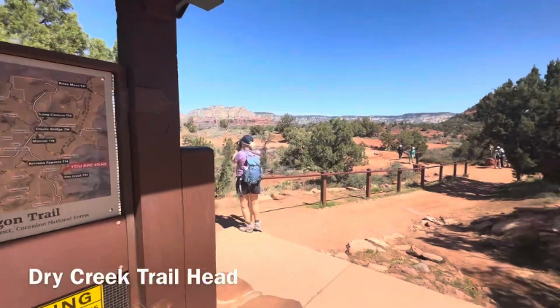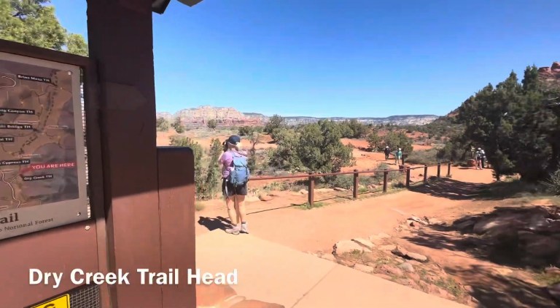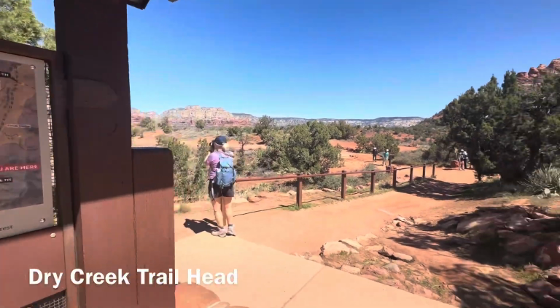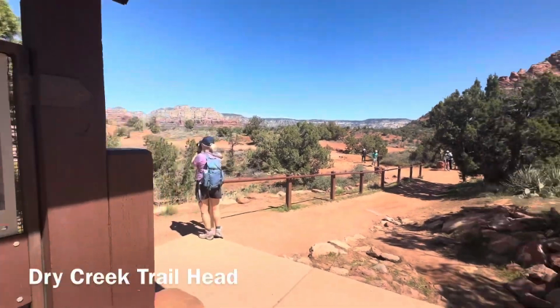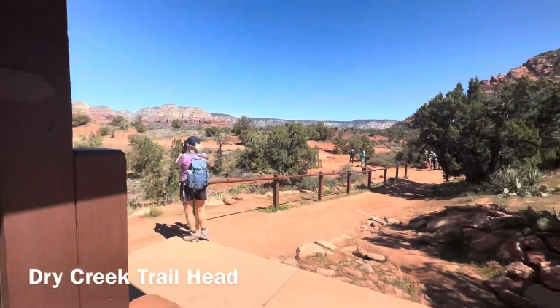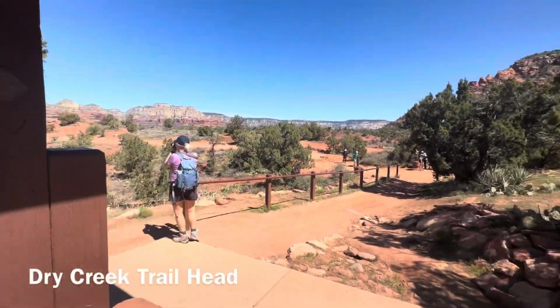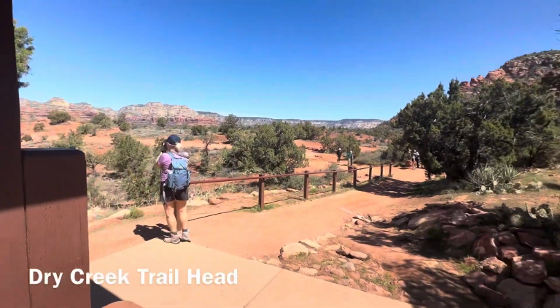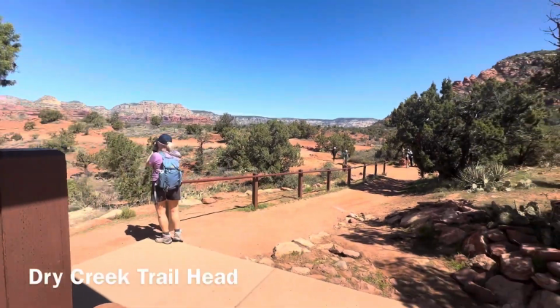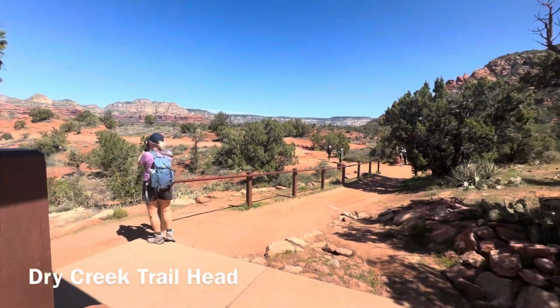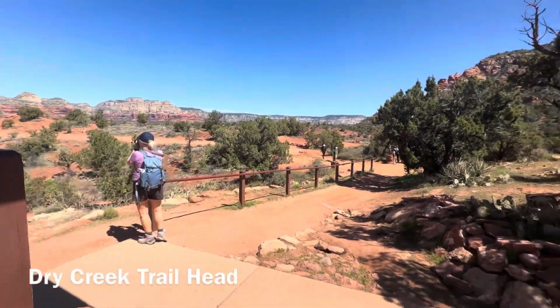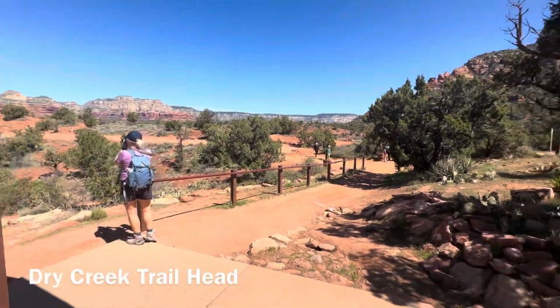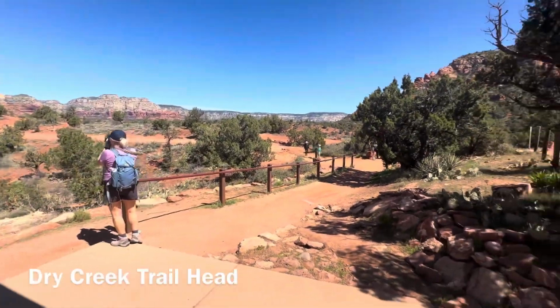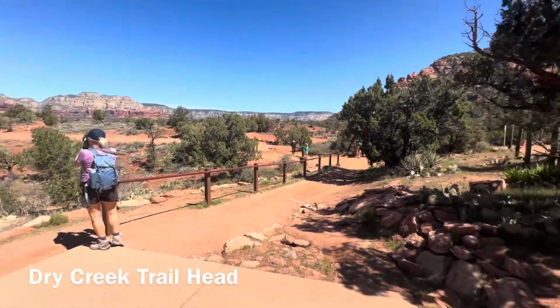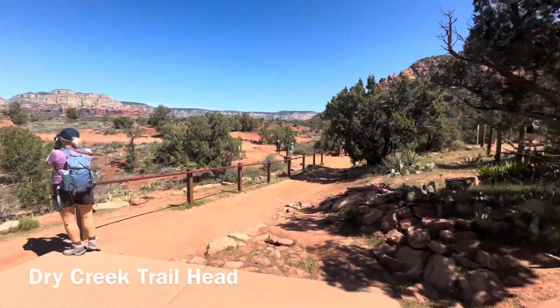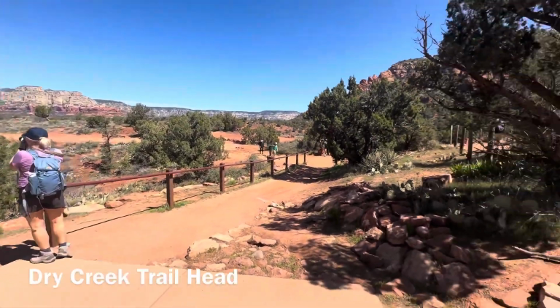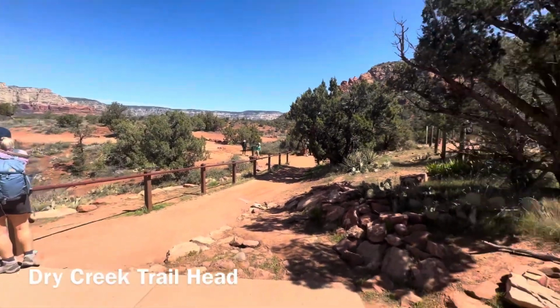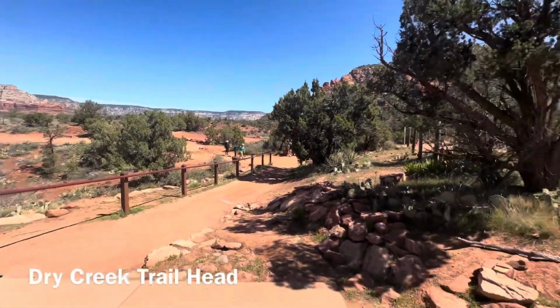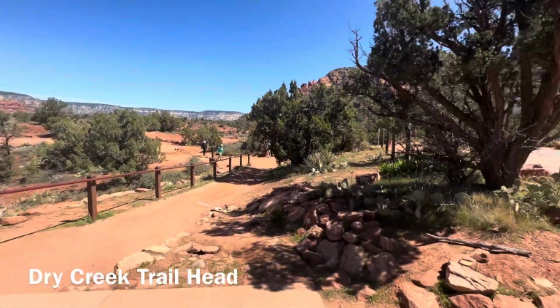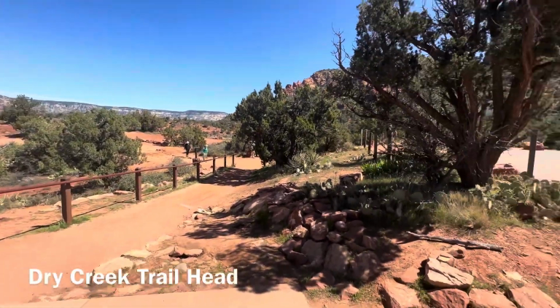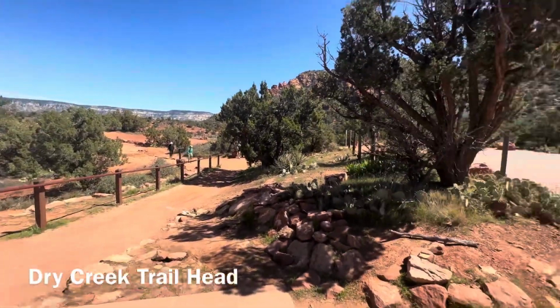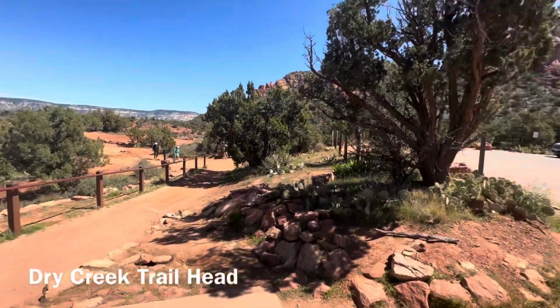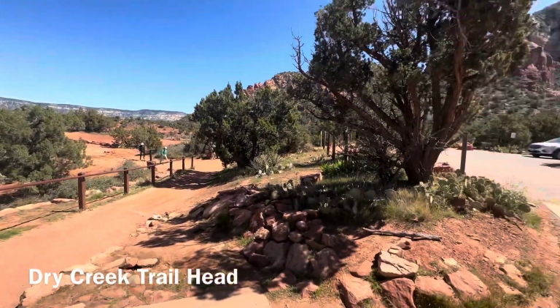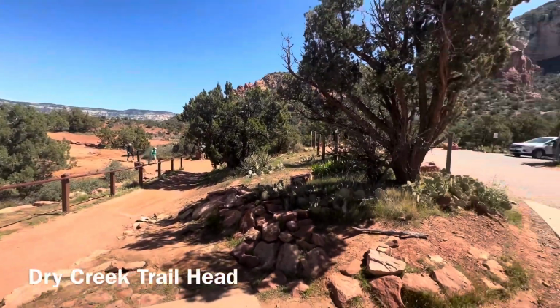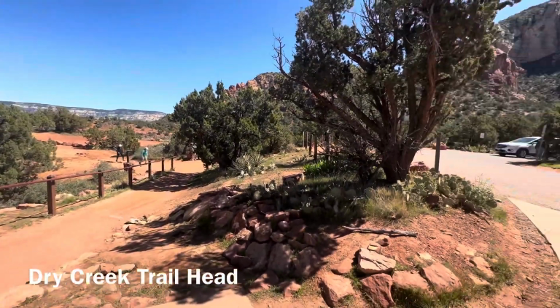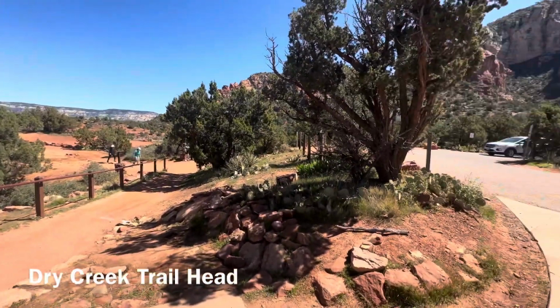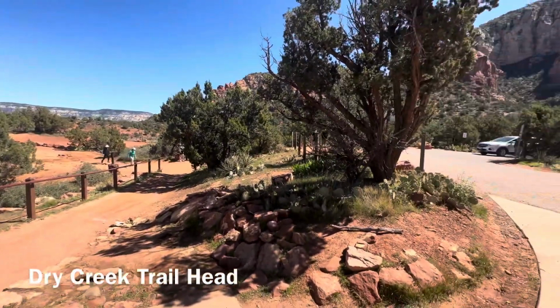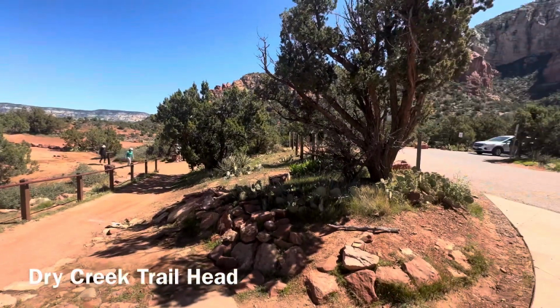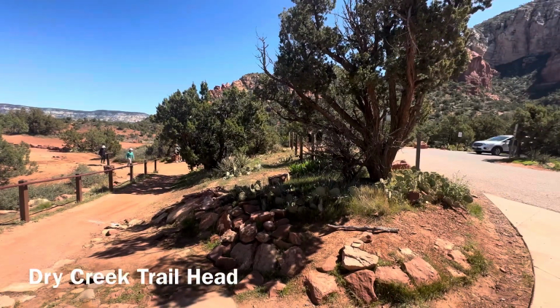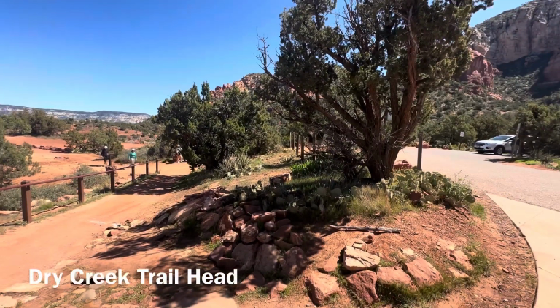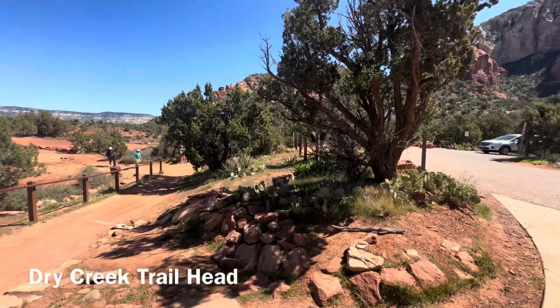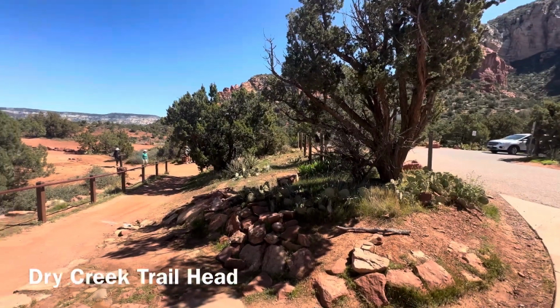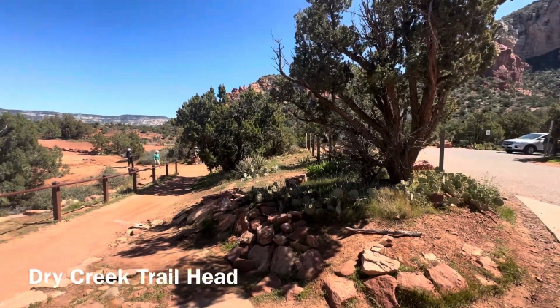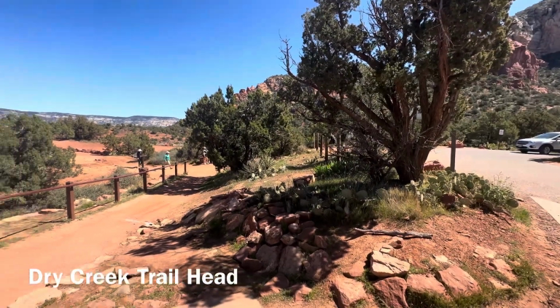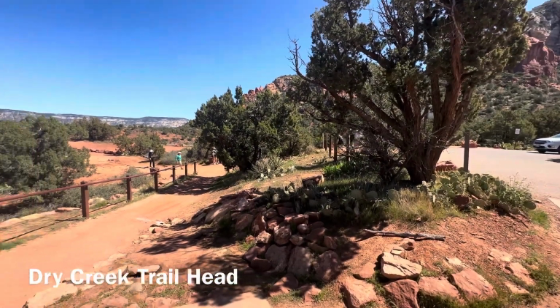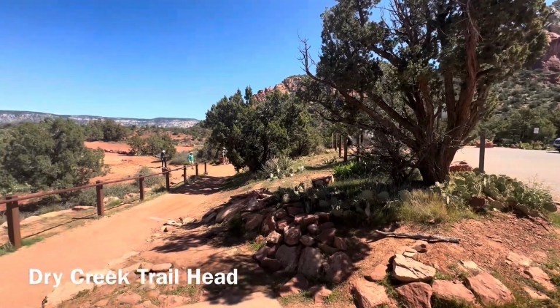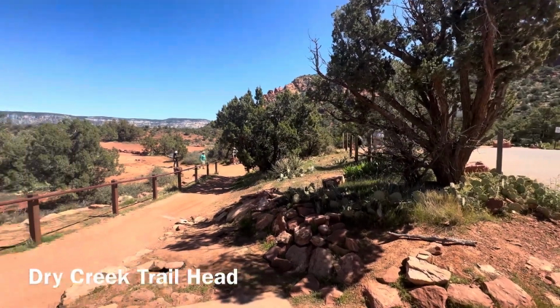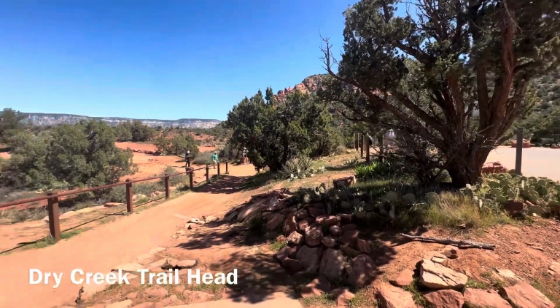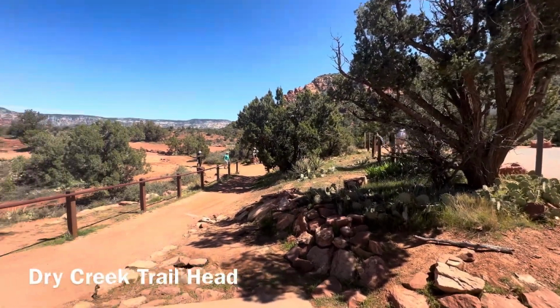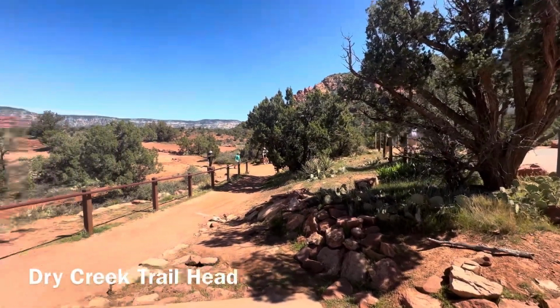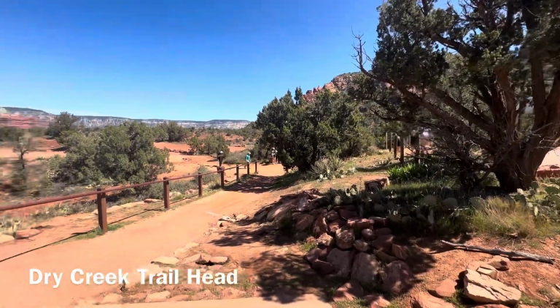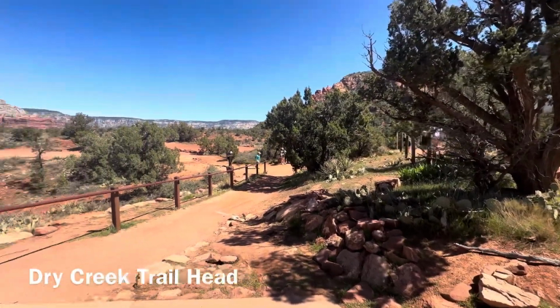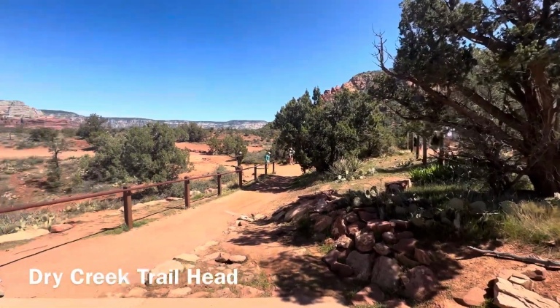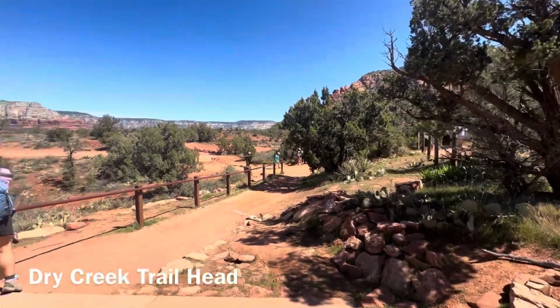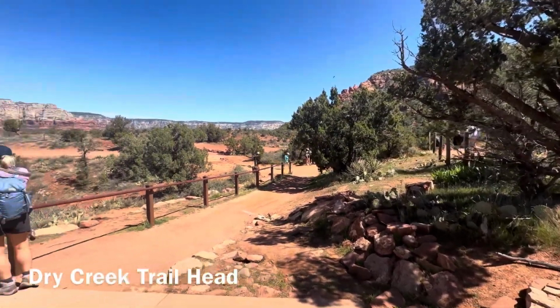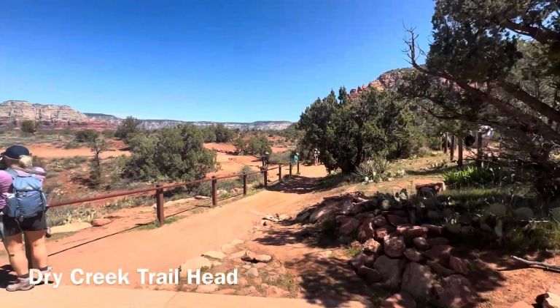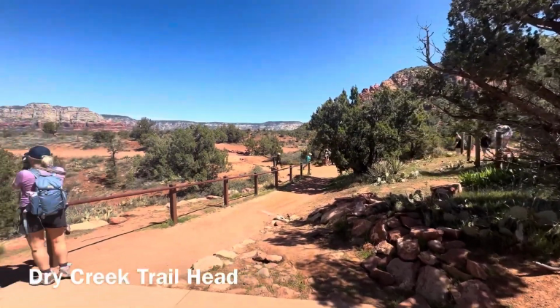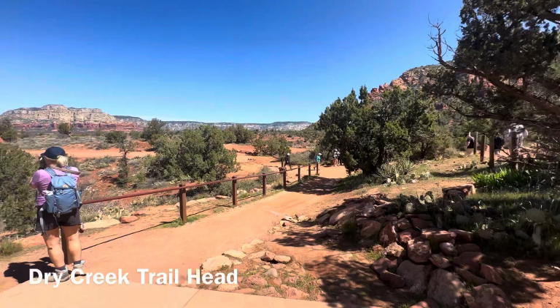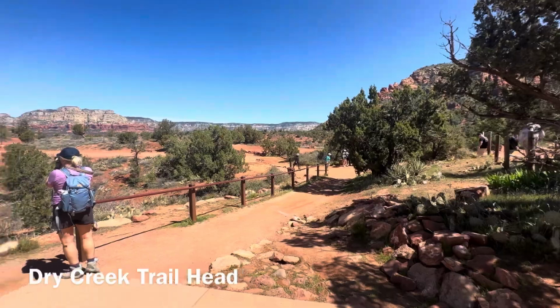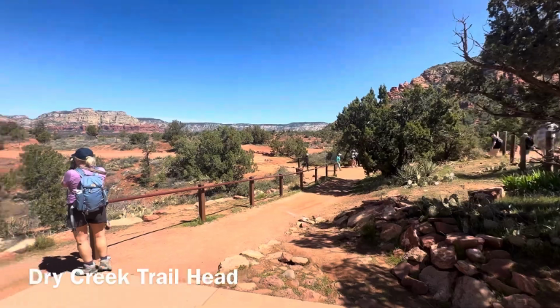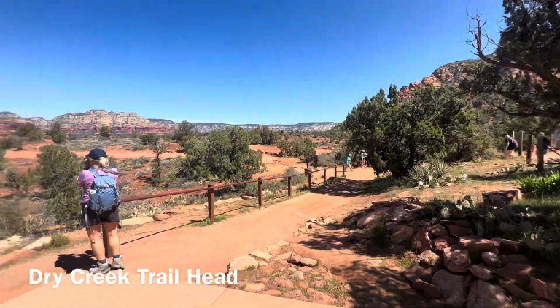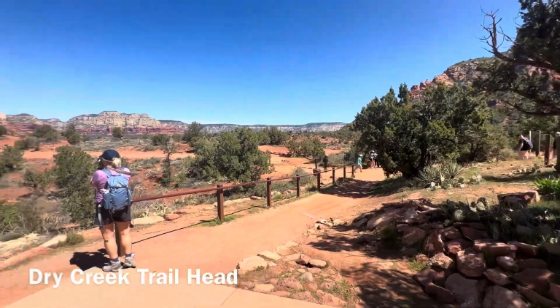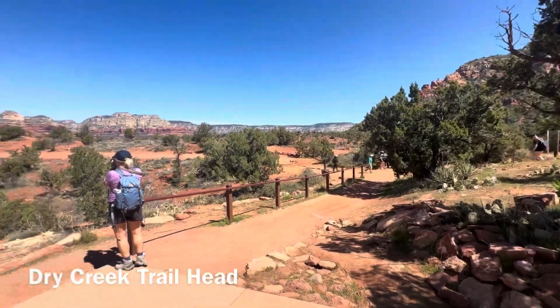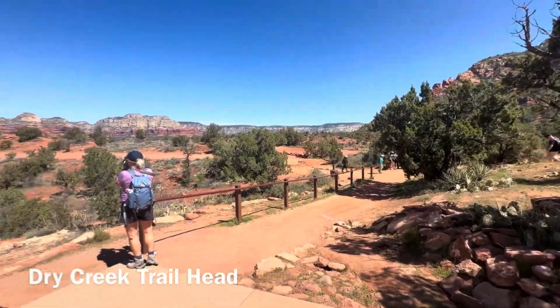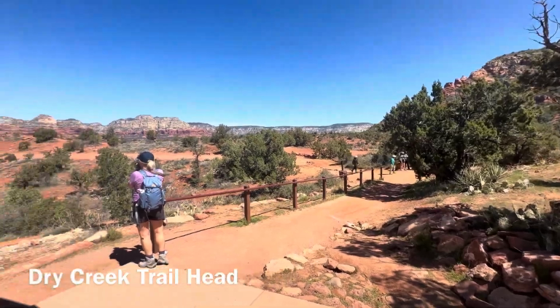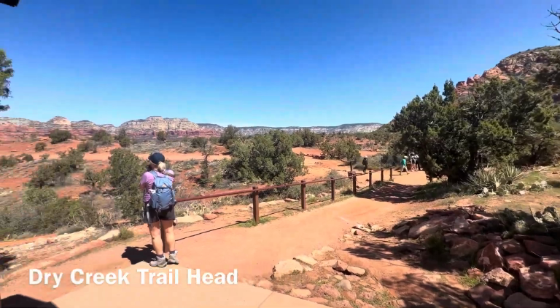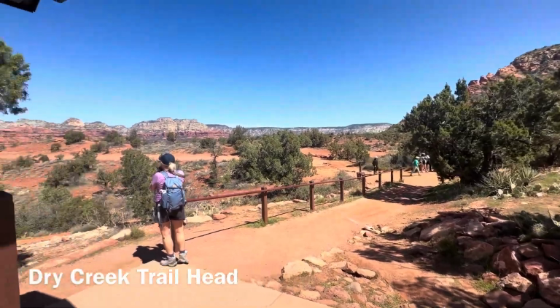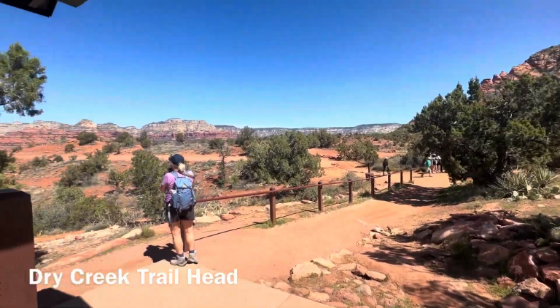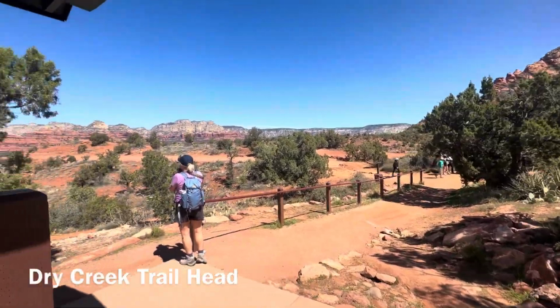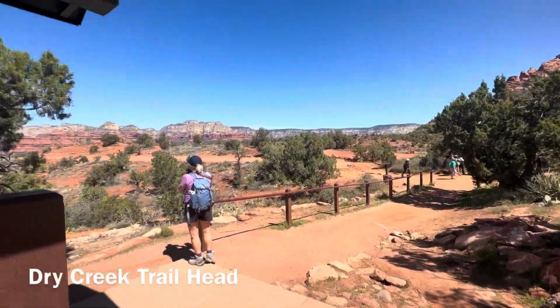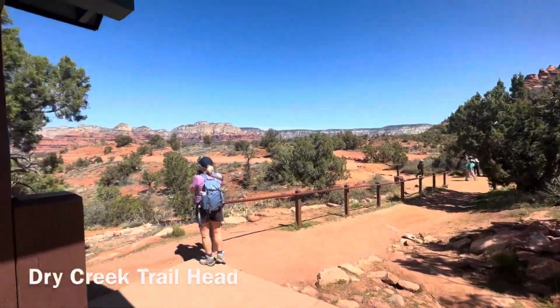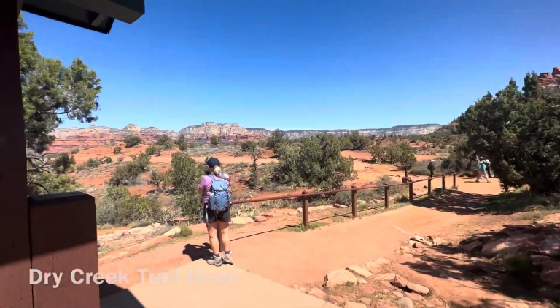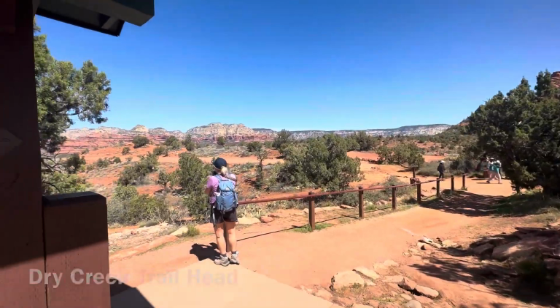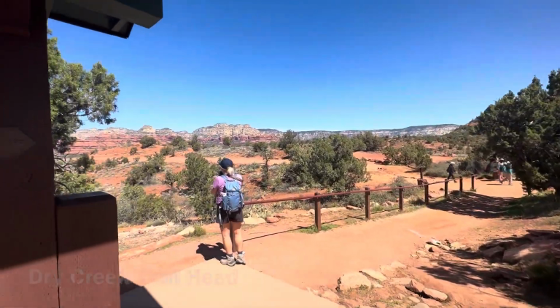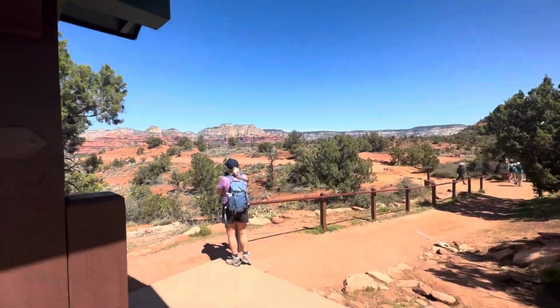Bathrooms, lots of screaming tourists. But good views.